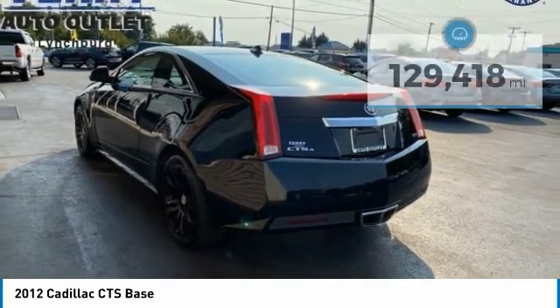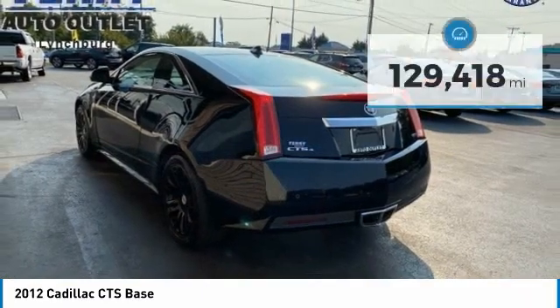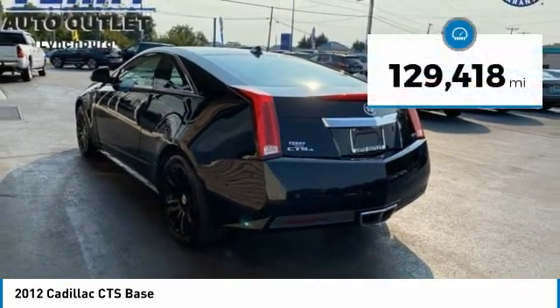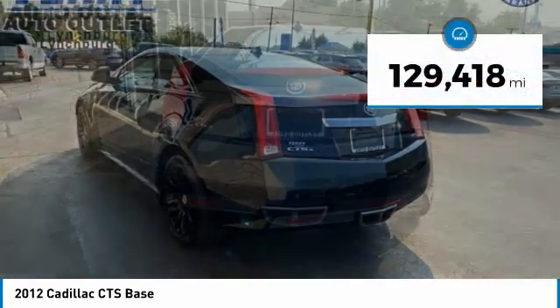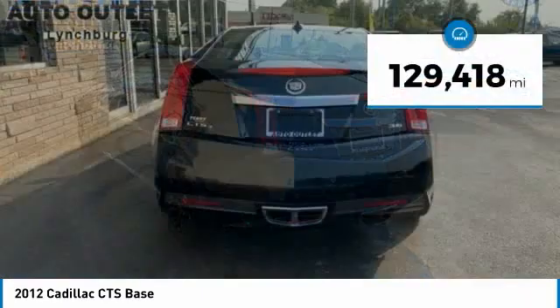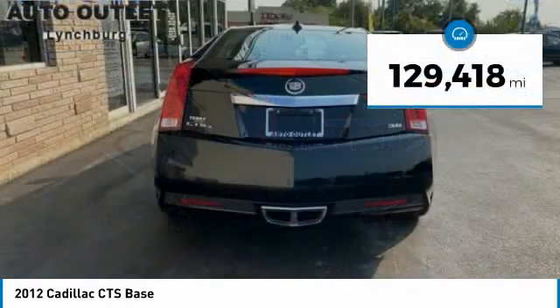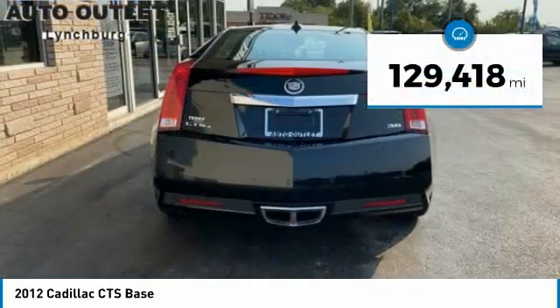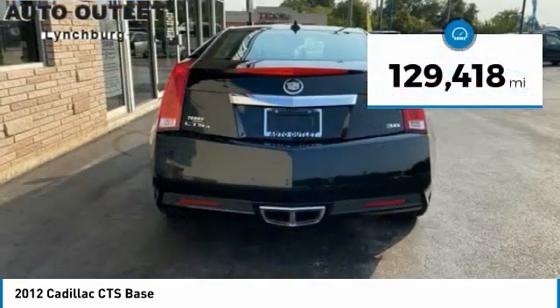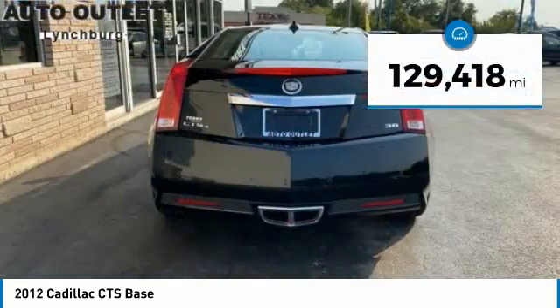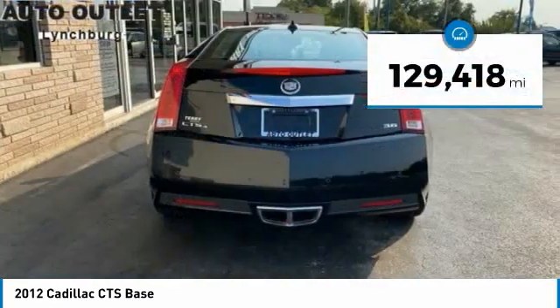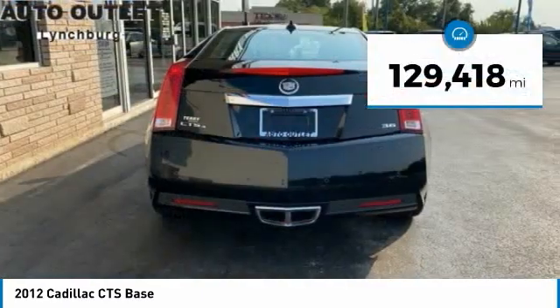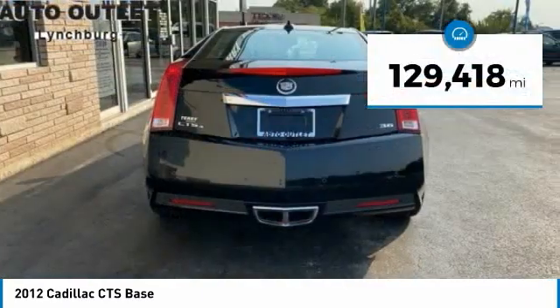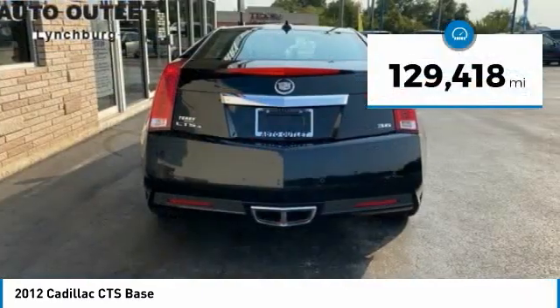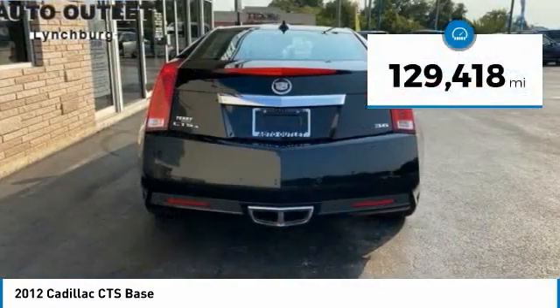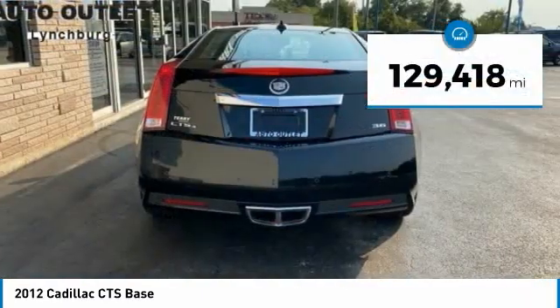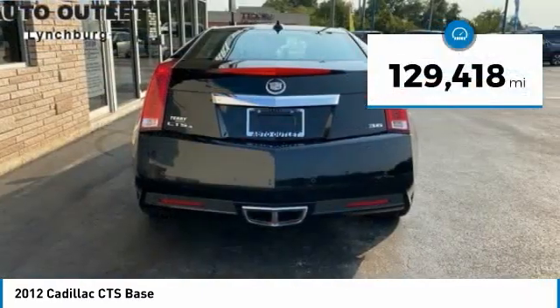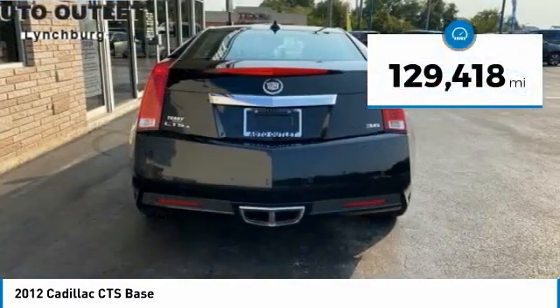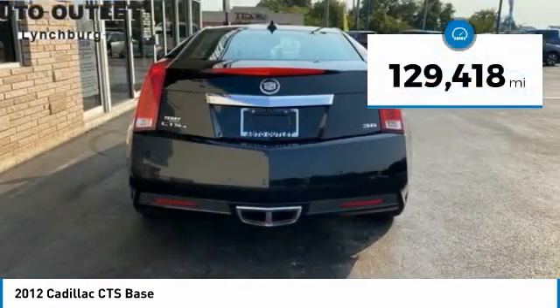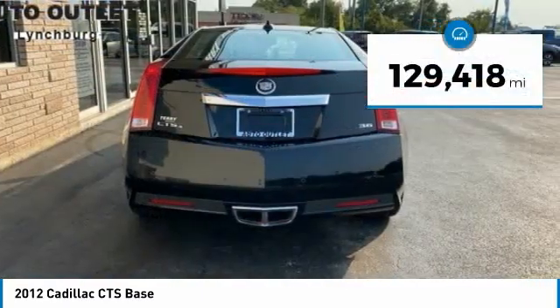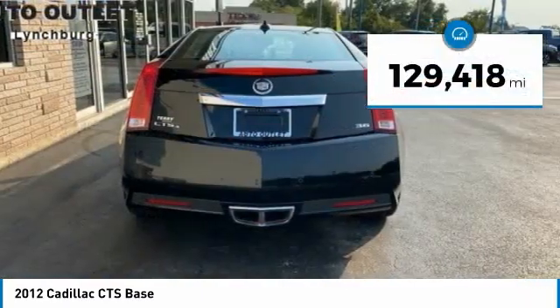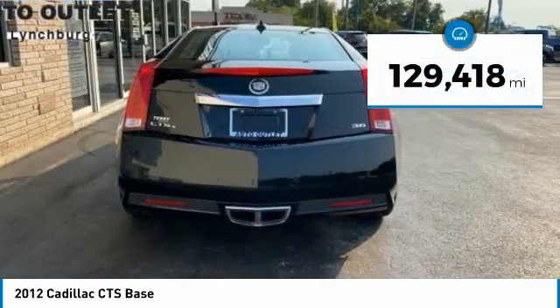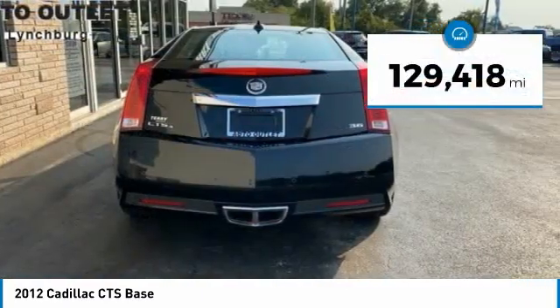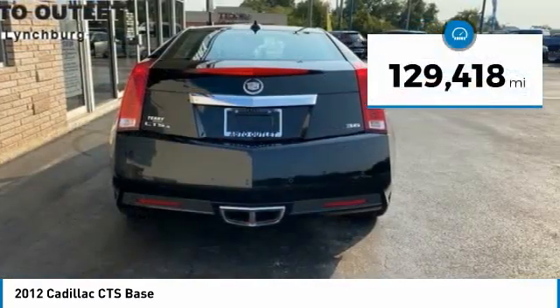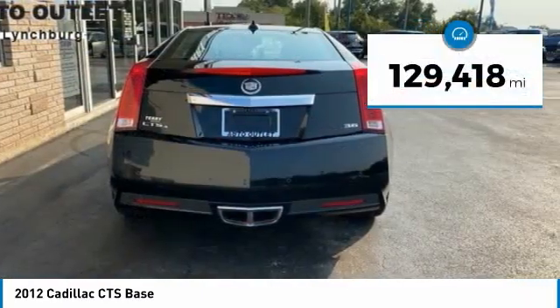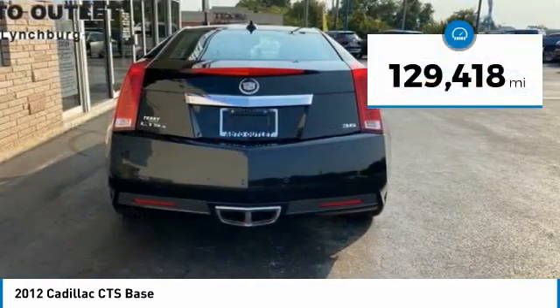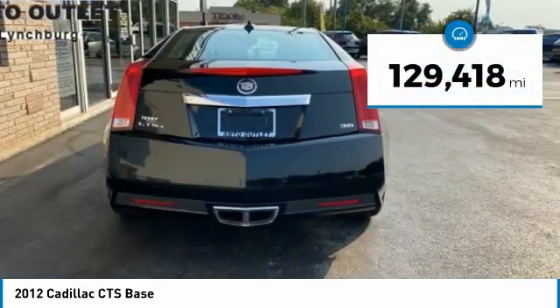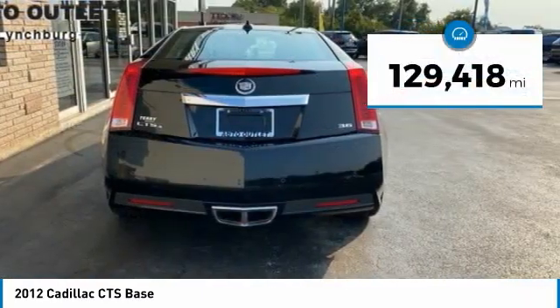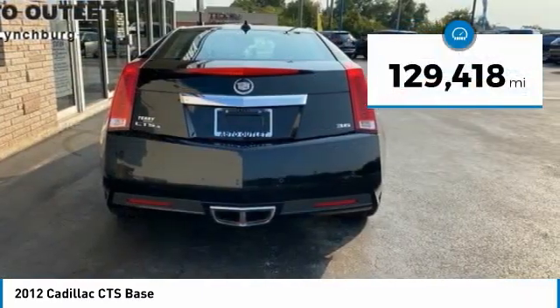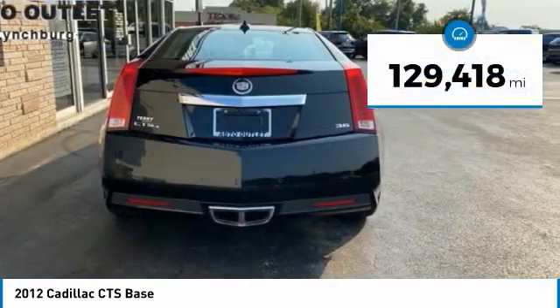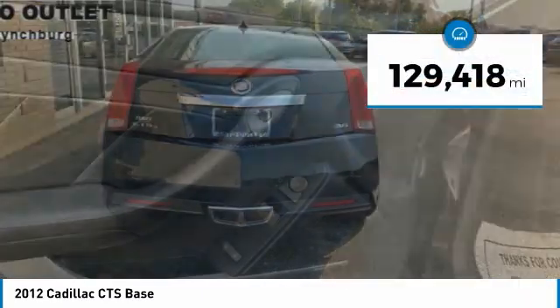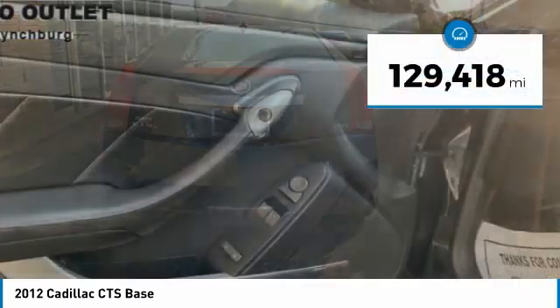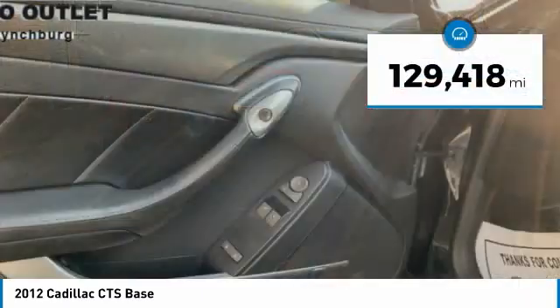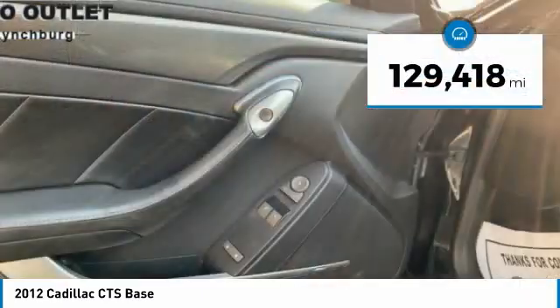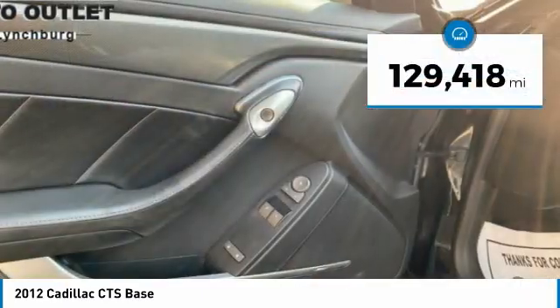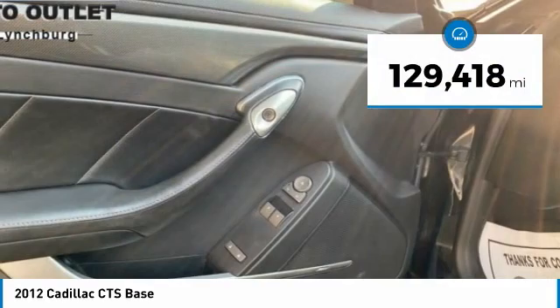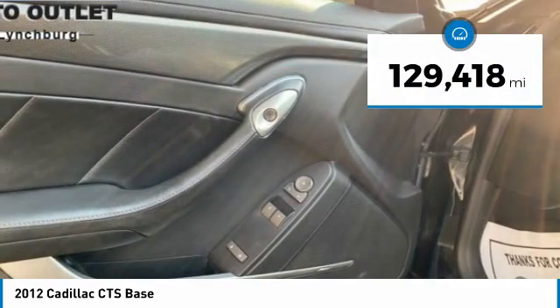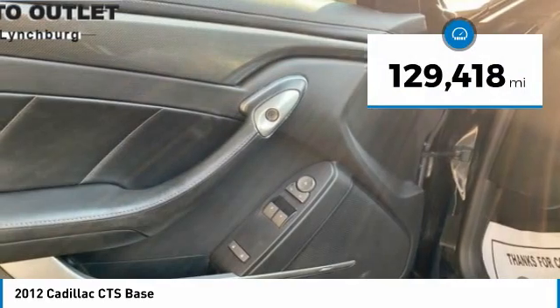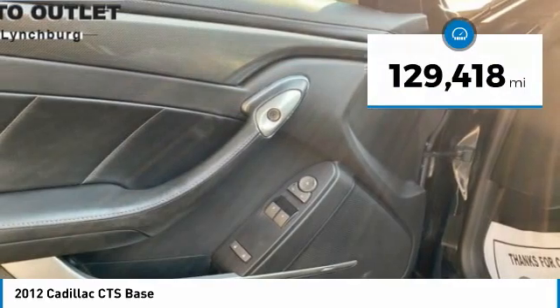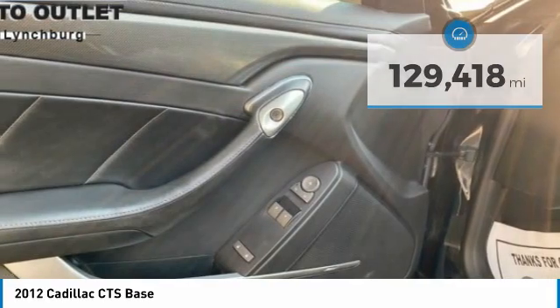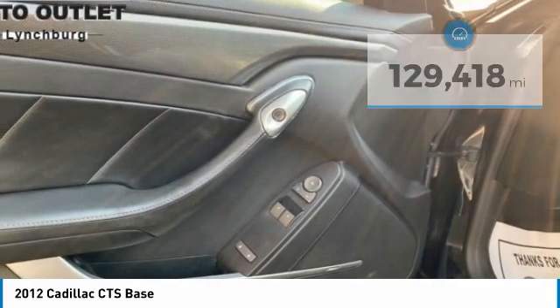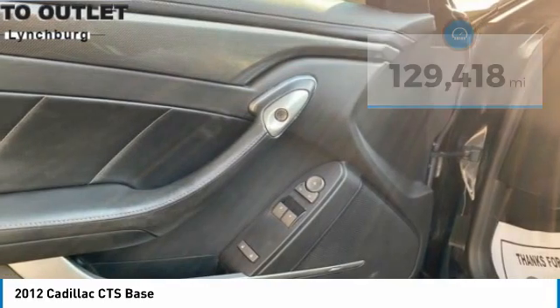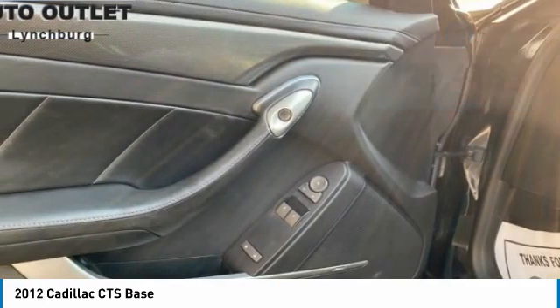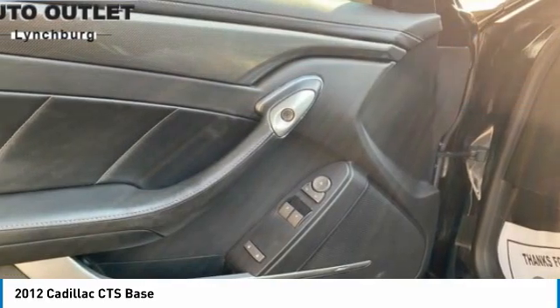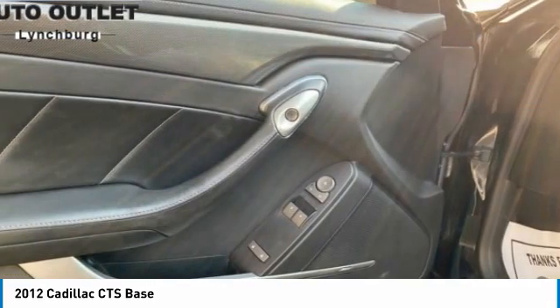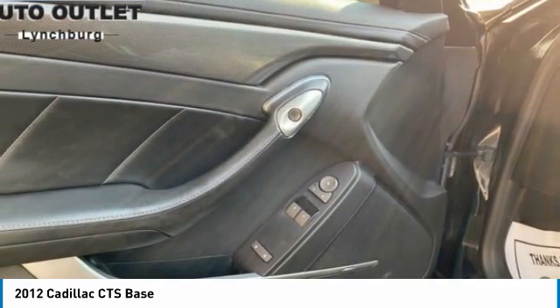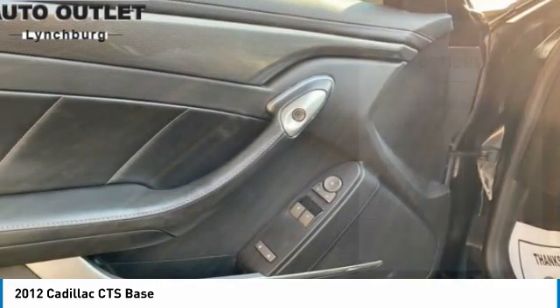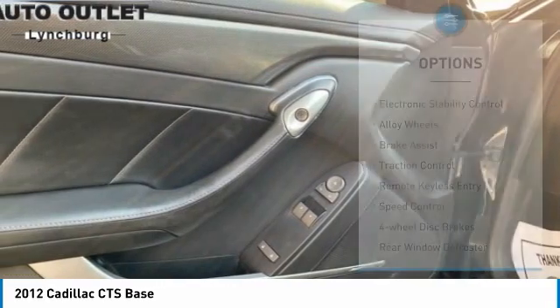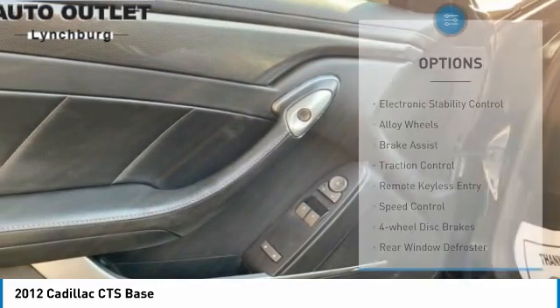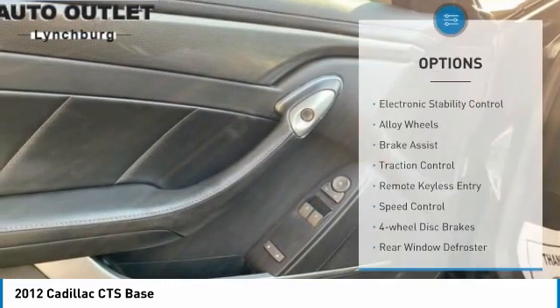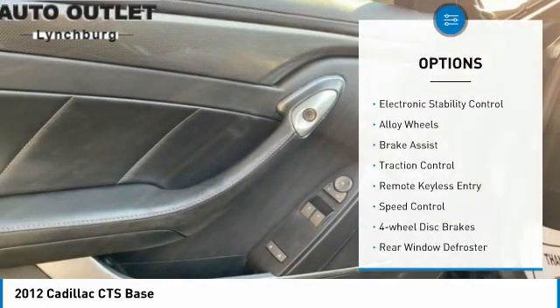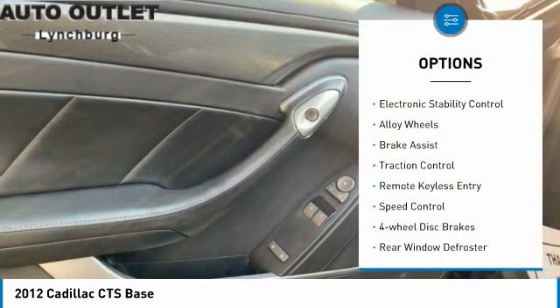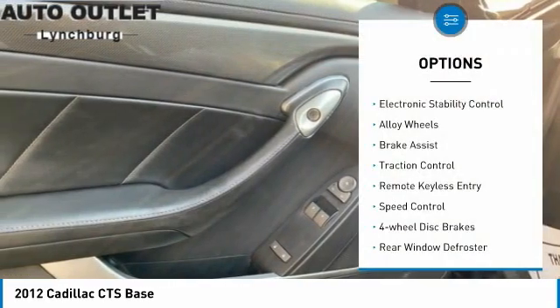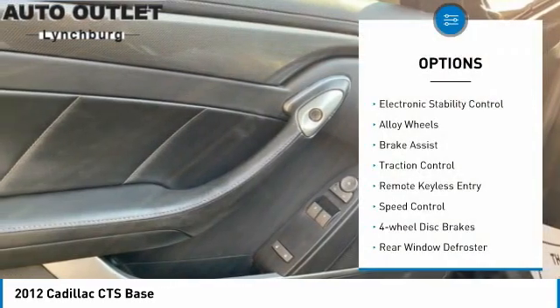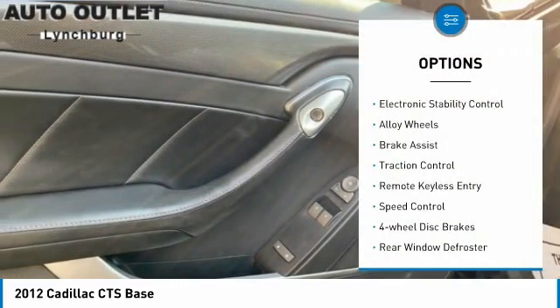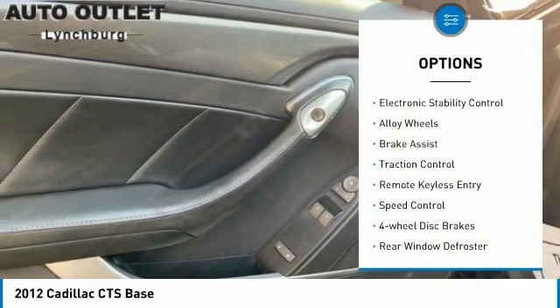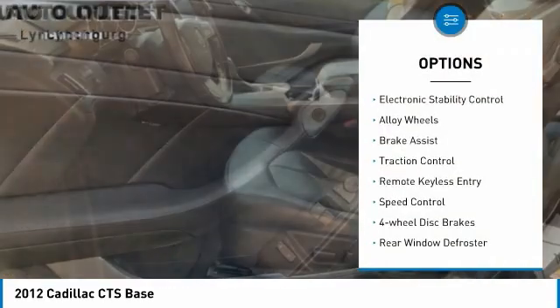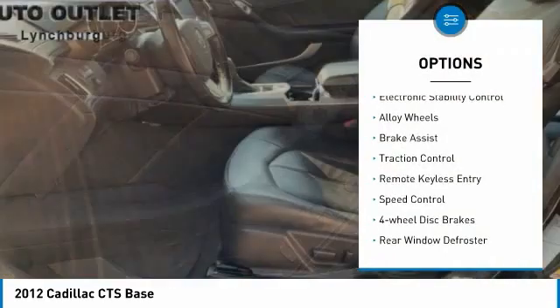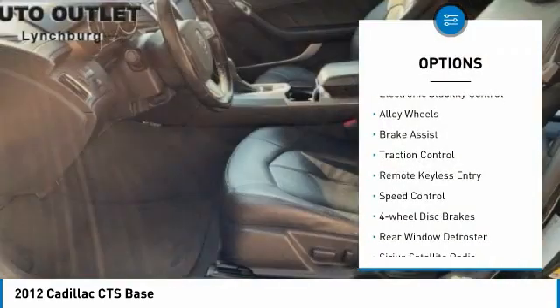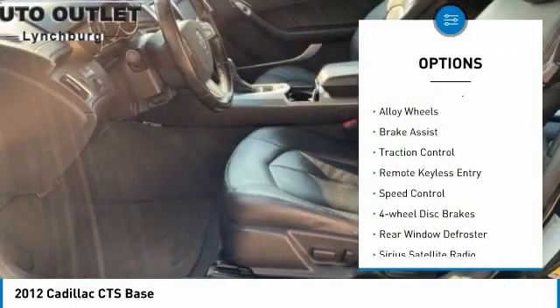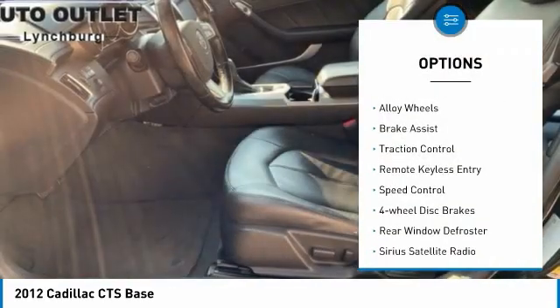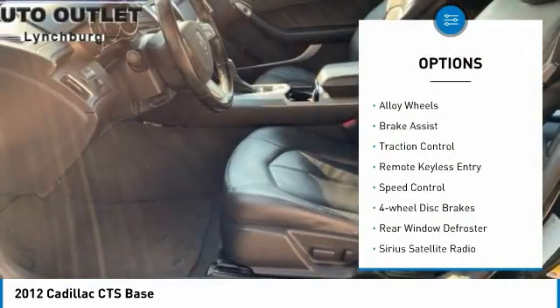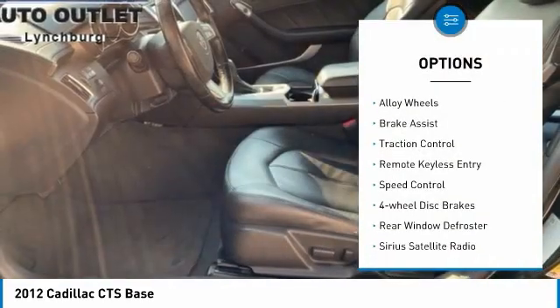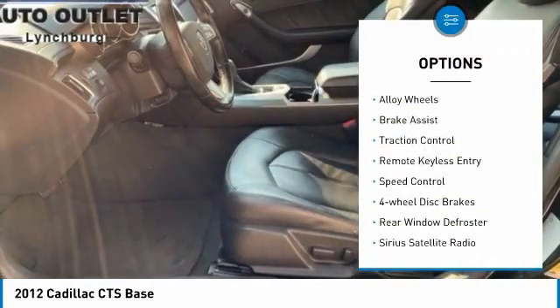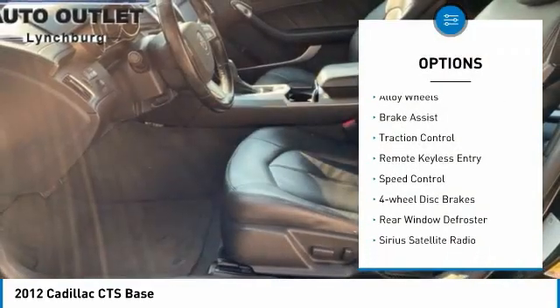This vehicle has less than 130,000 miles. Here are some of this vehicle's great options: electronic stability control,